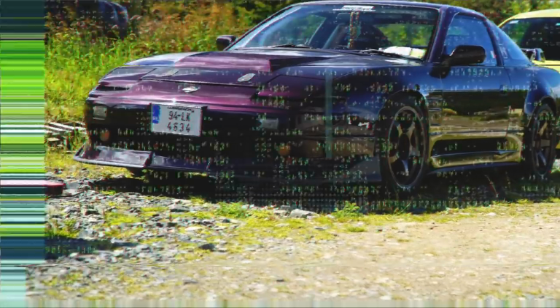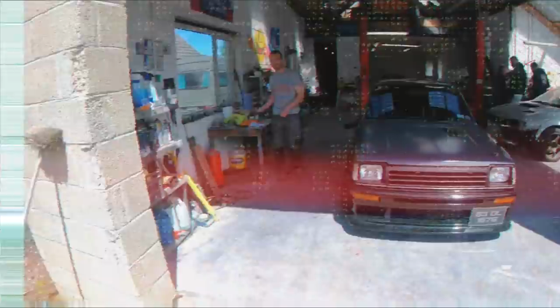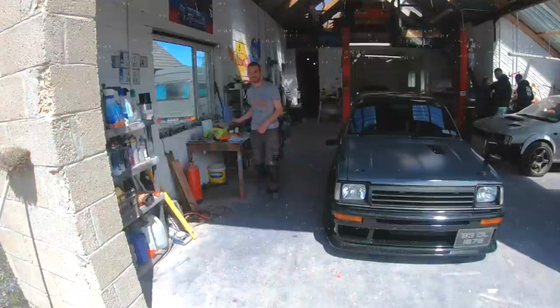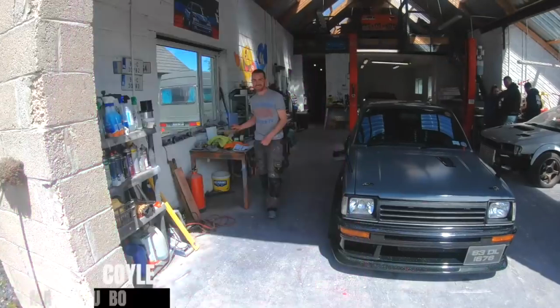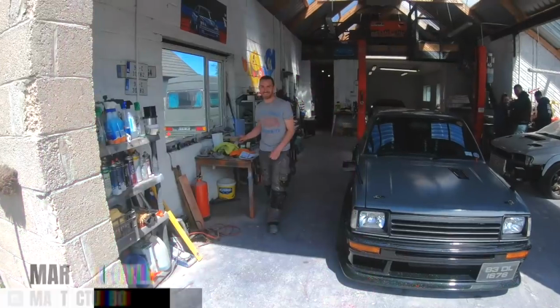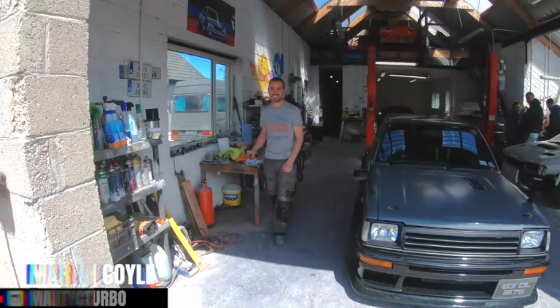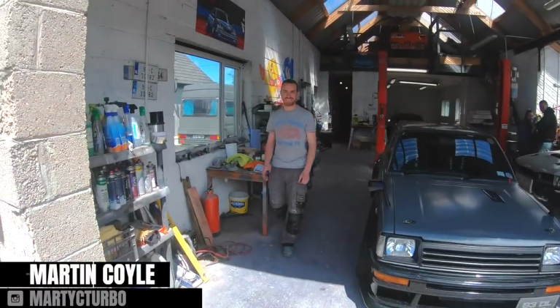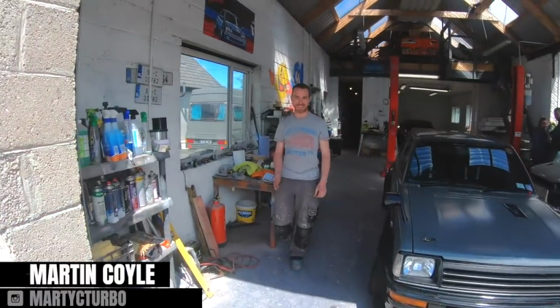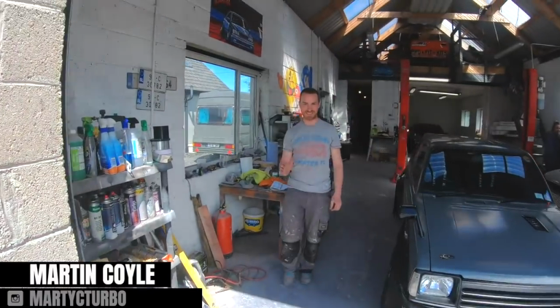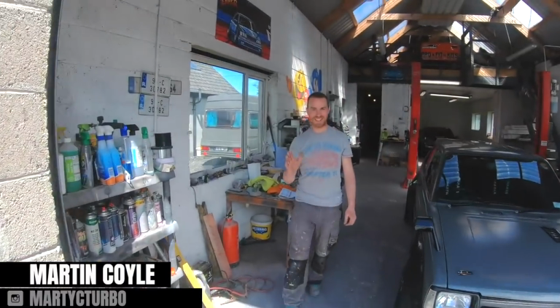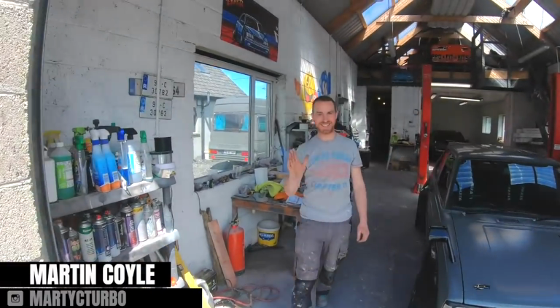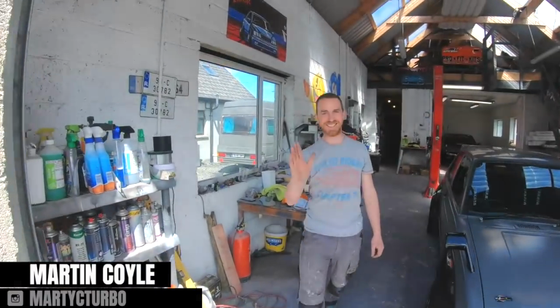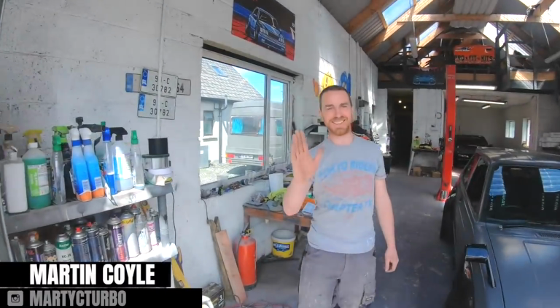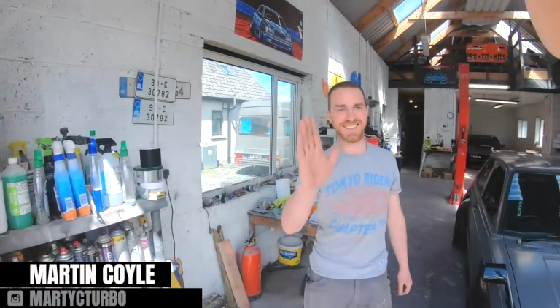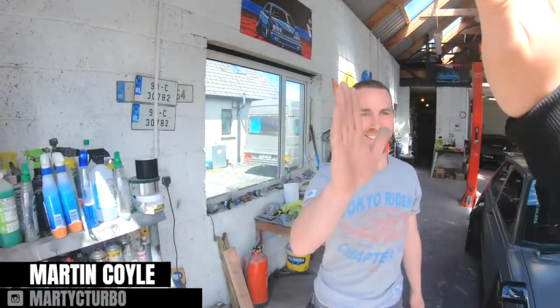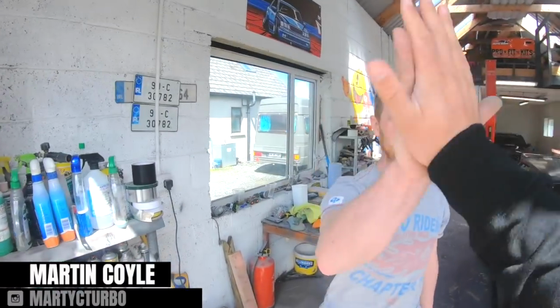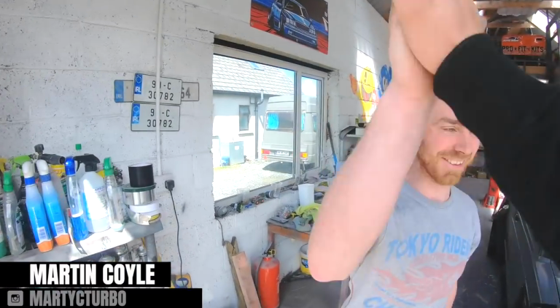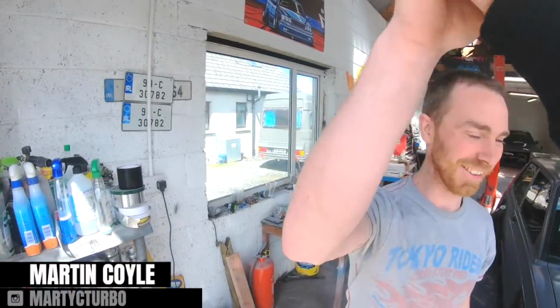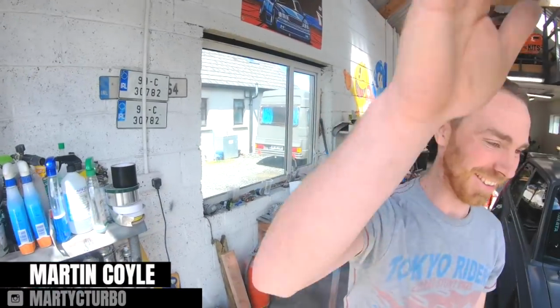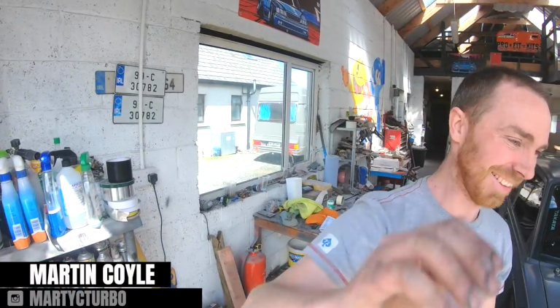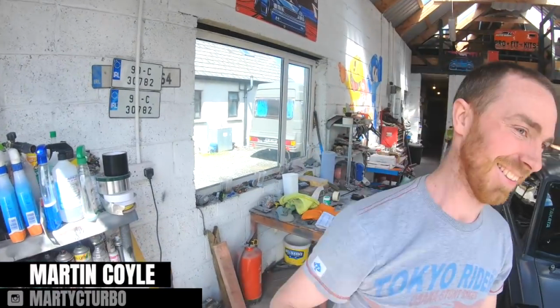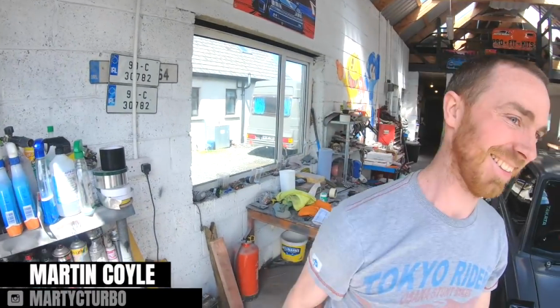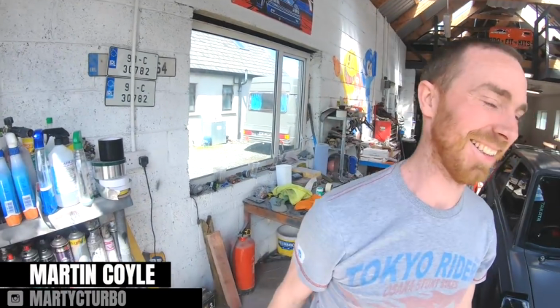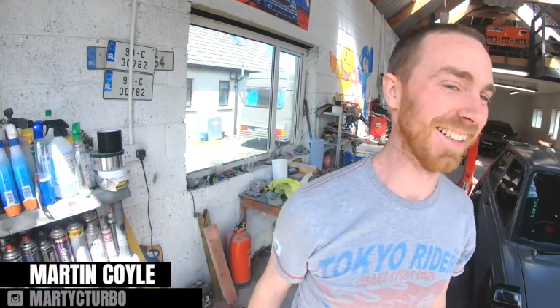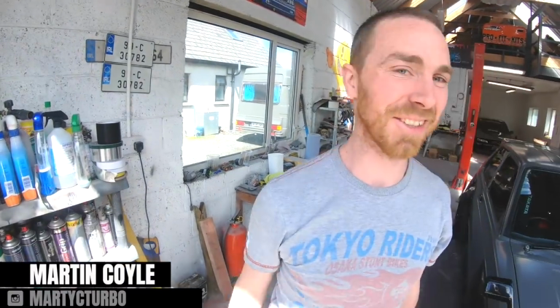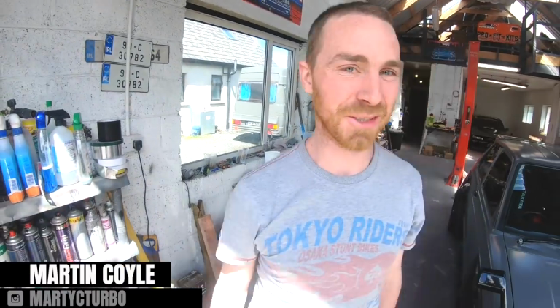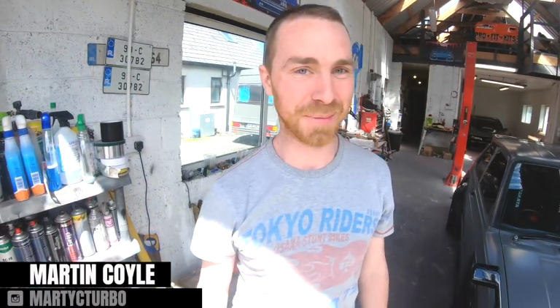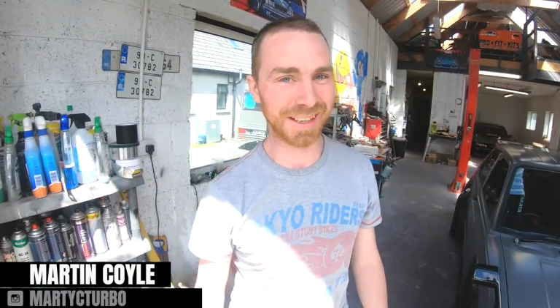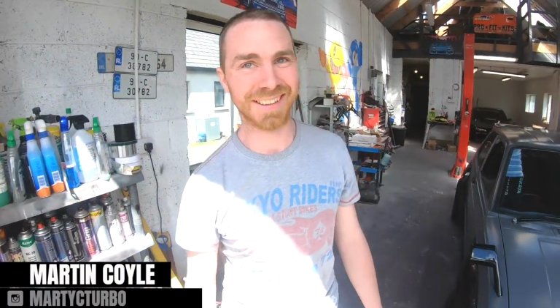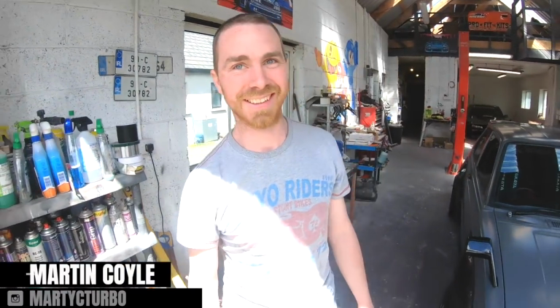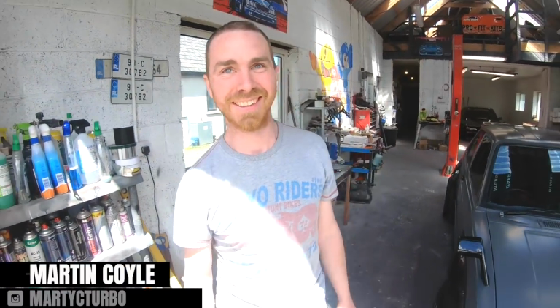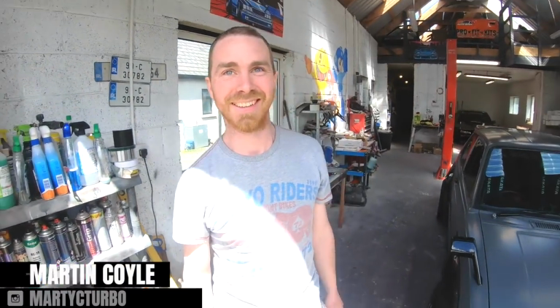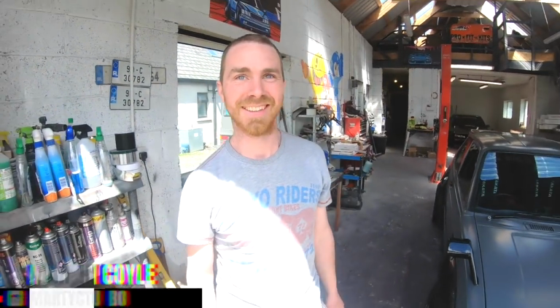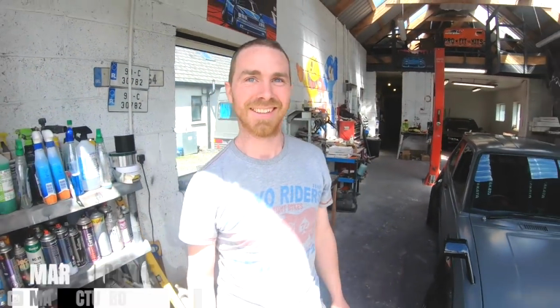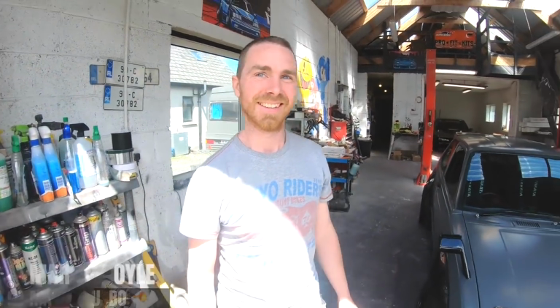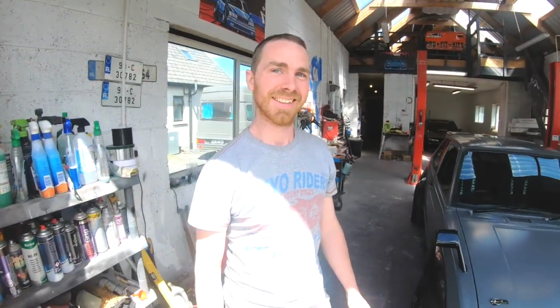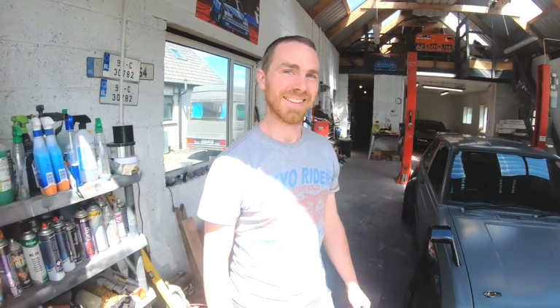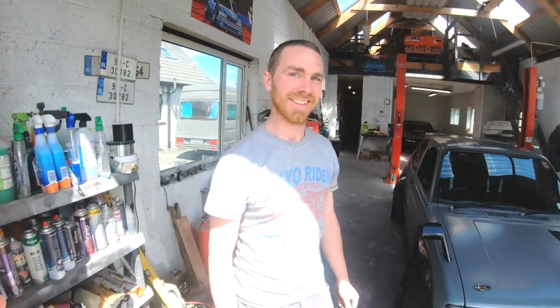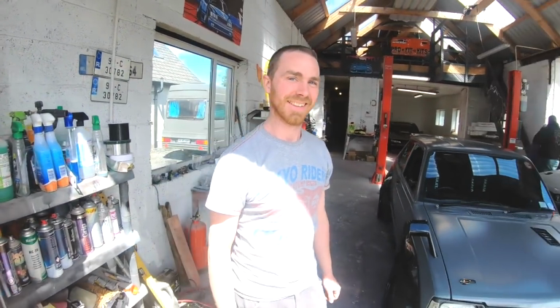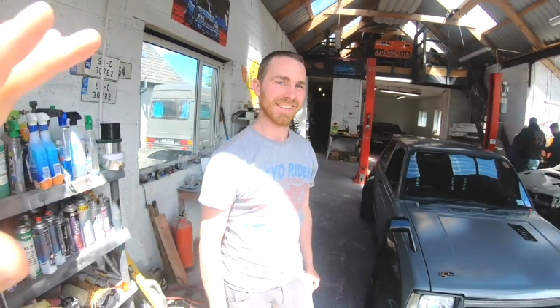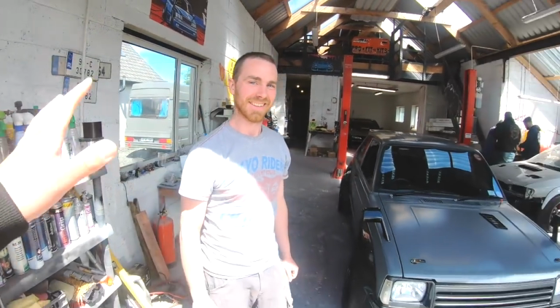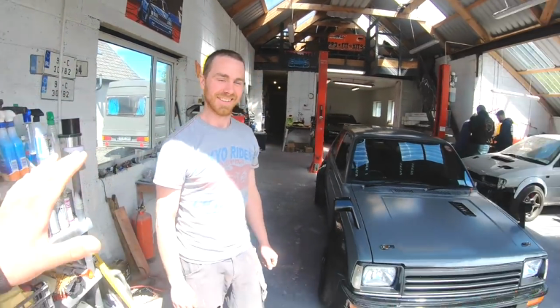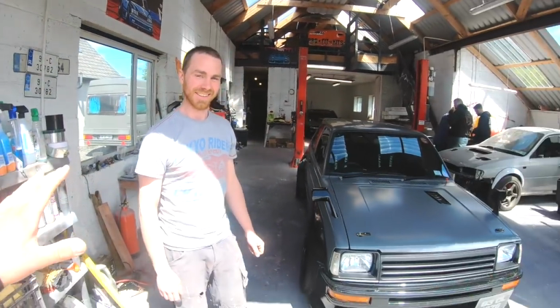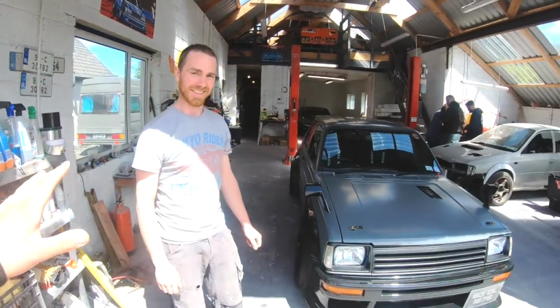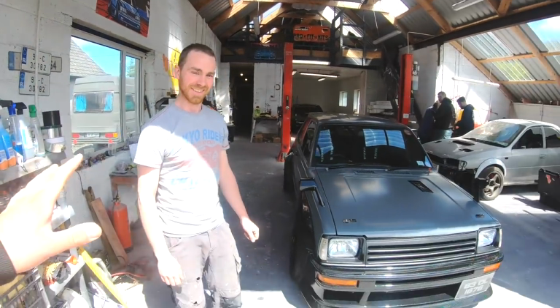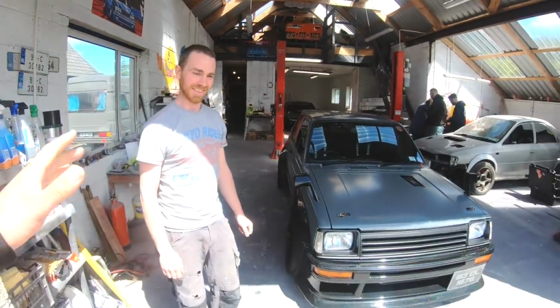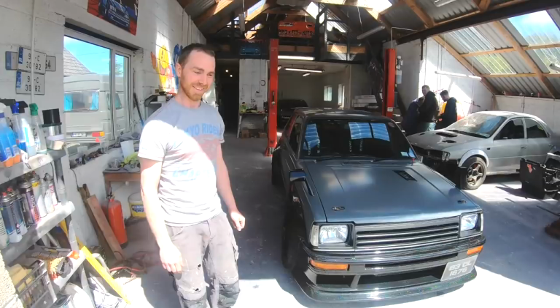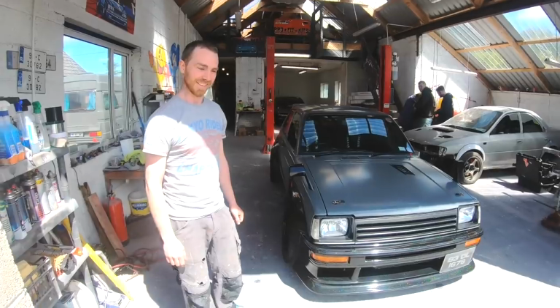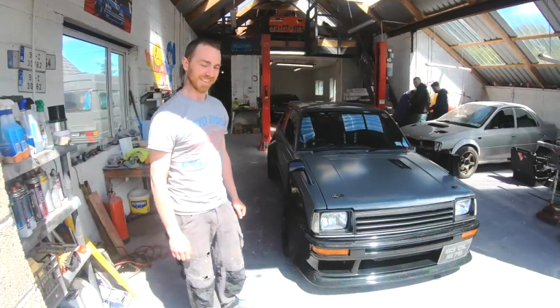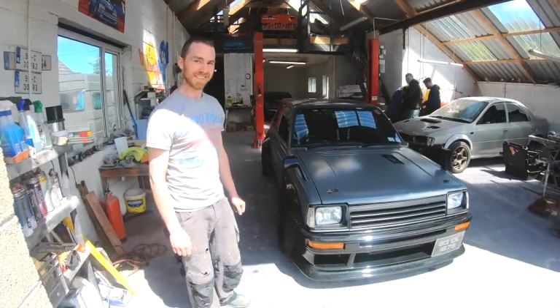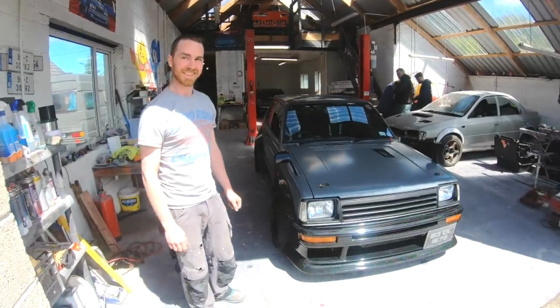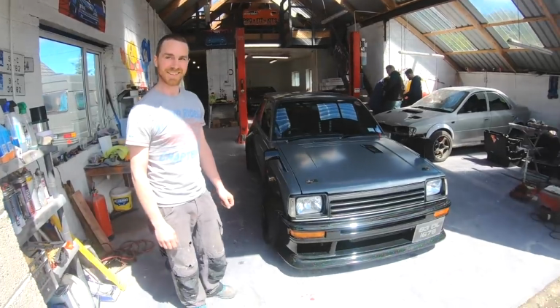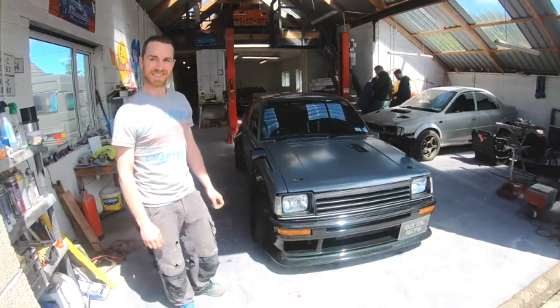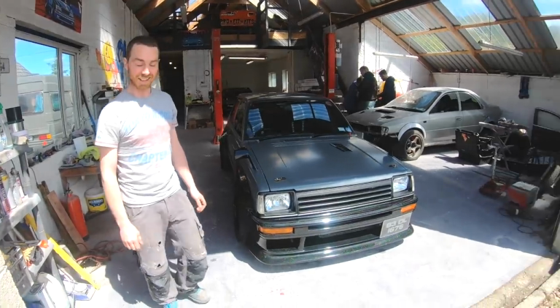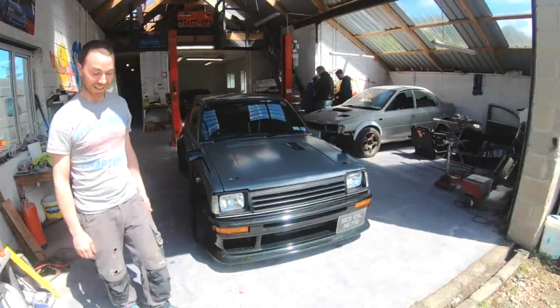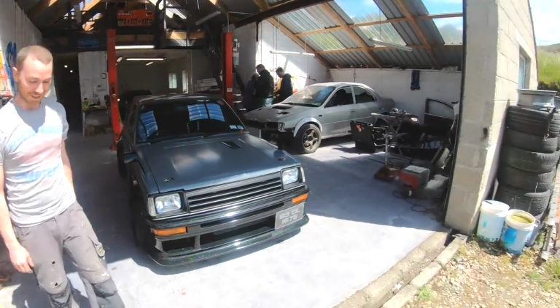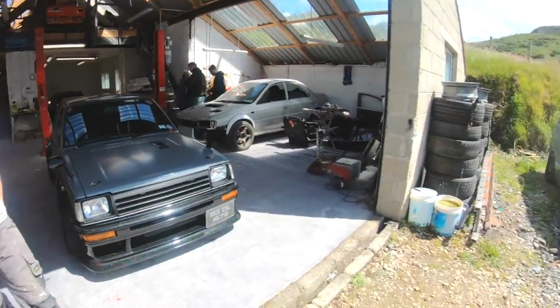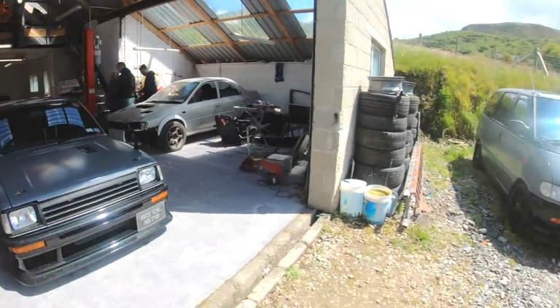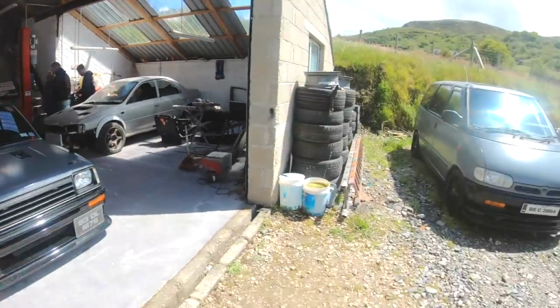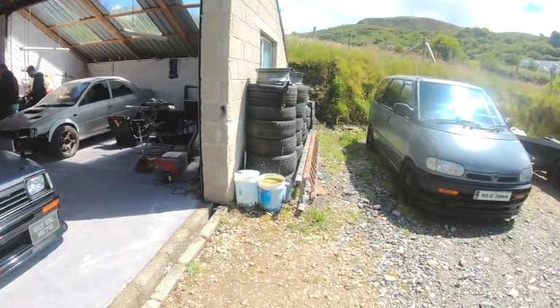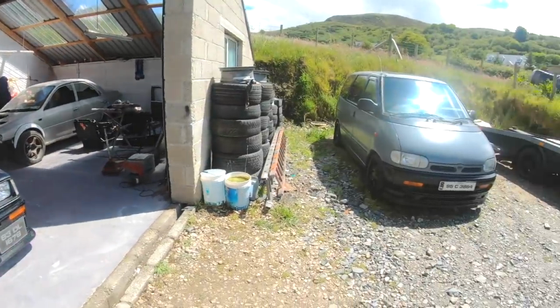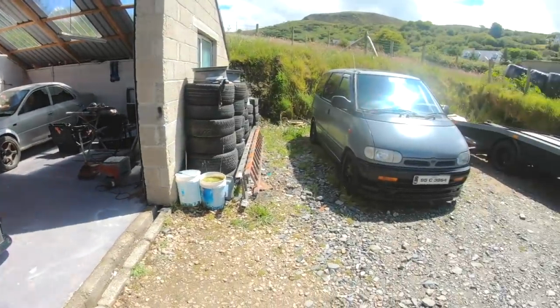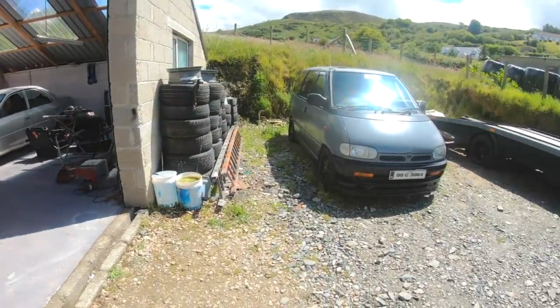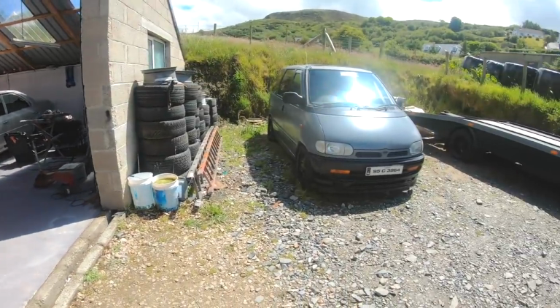What's up Martin, good to see you. How you doing? Before we even get in here, can we go back out and have a talk about these two machines outside?